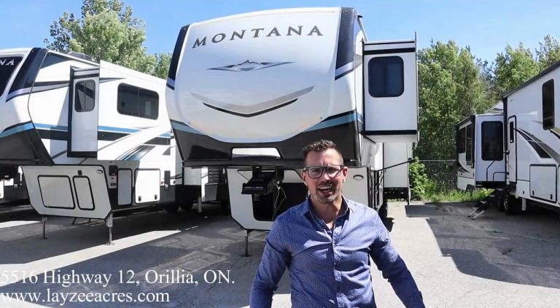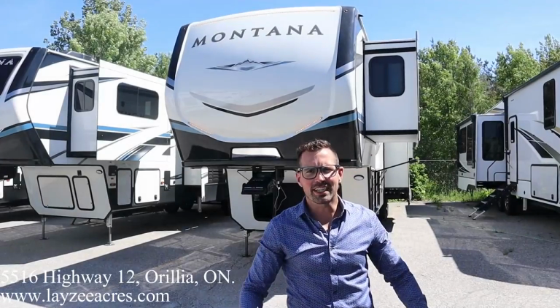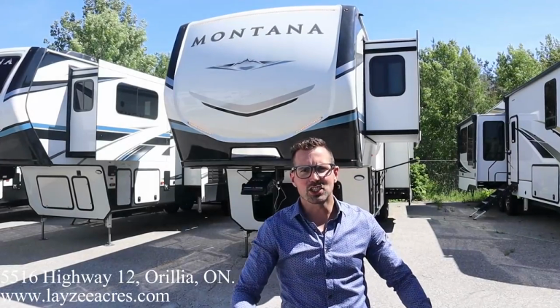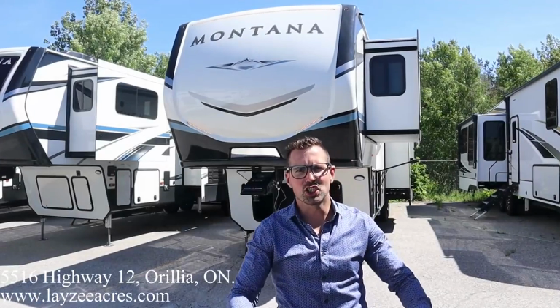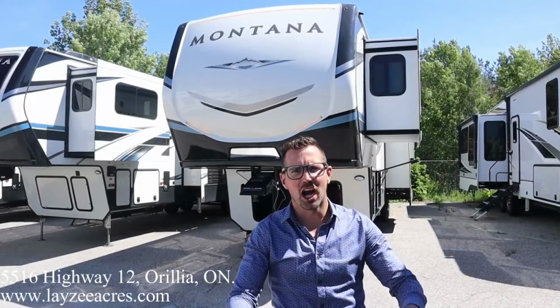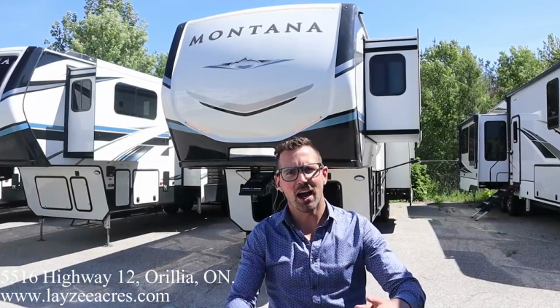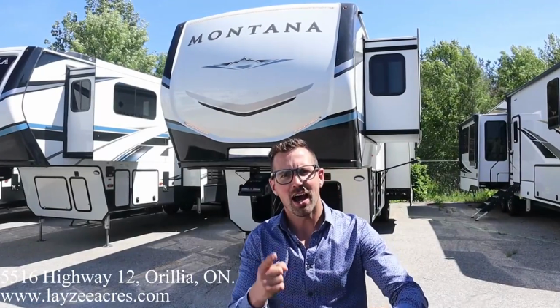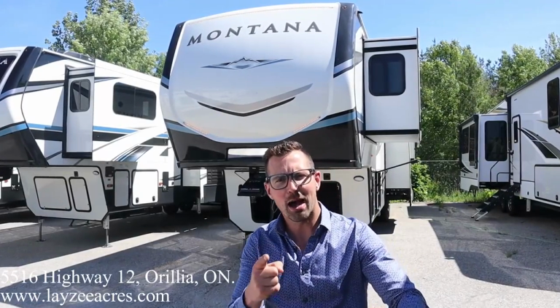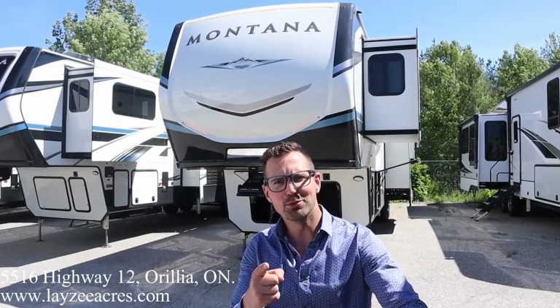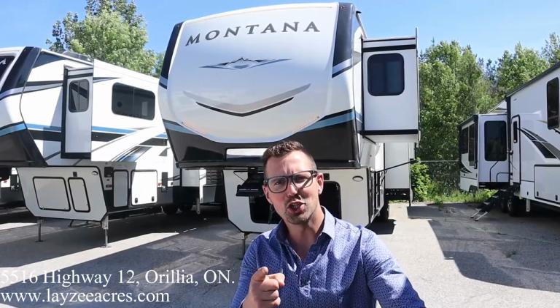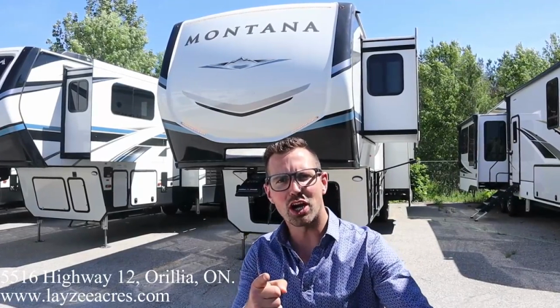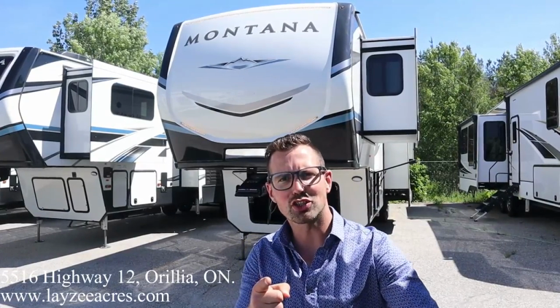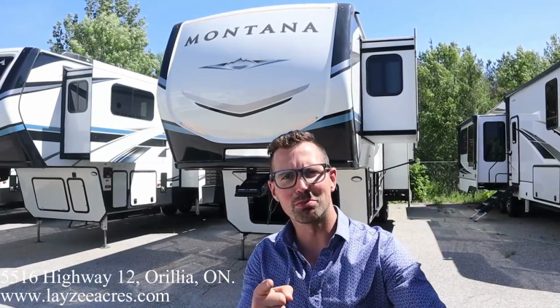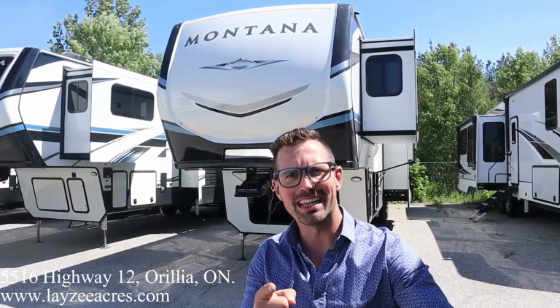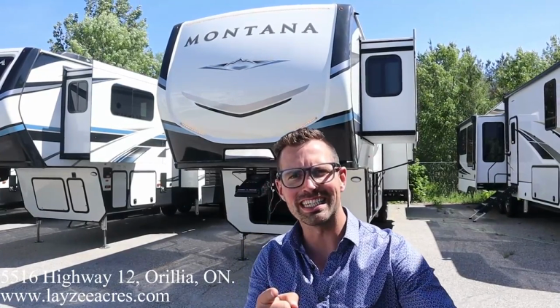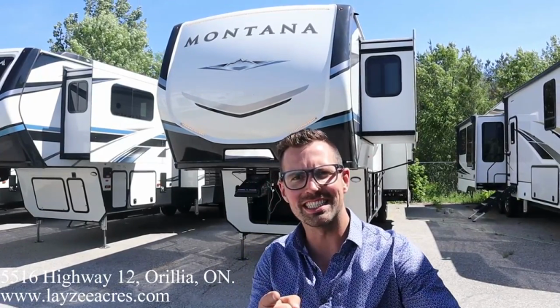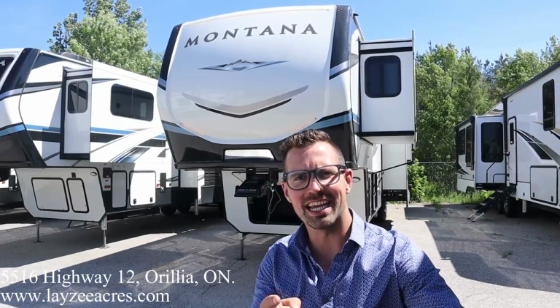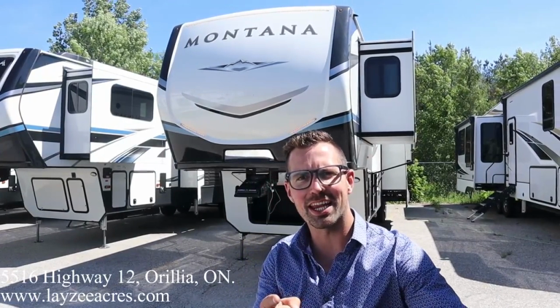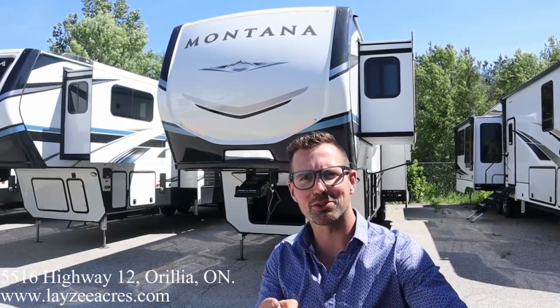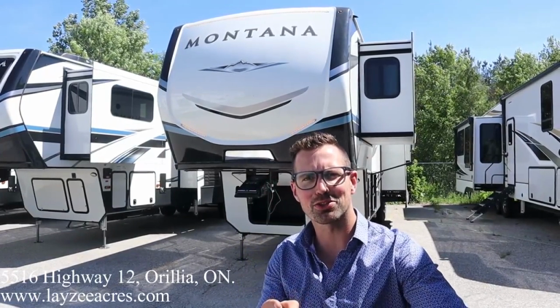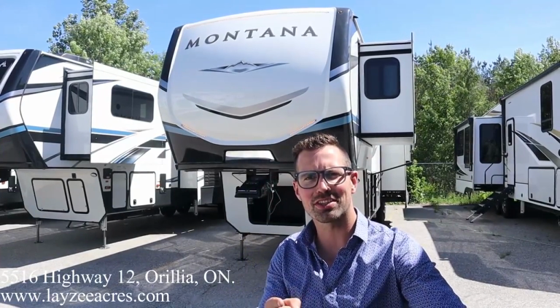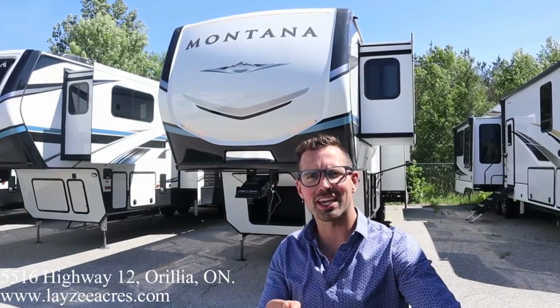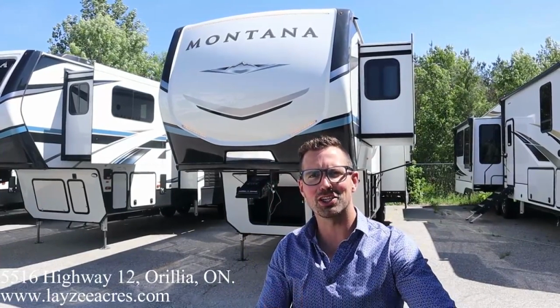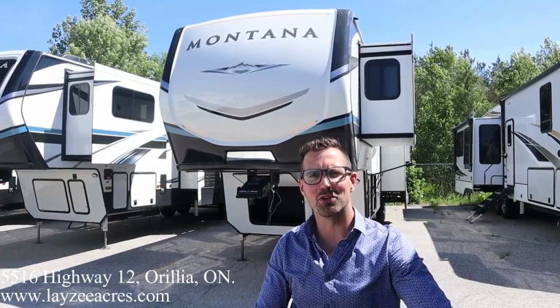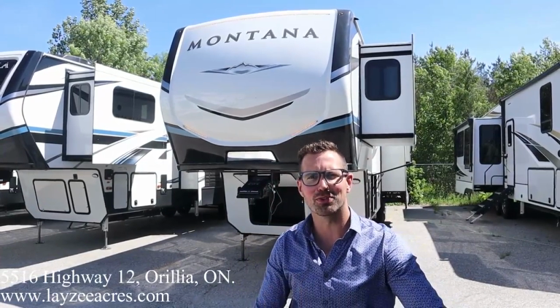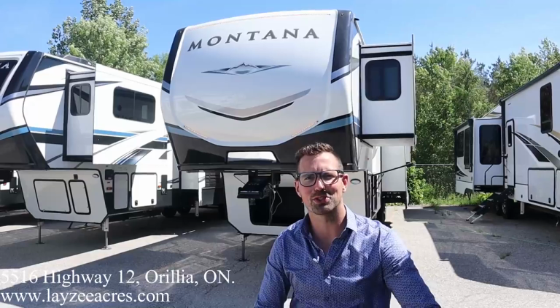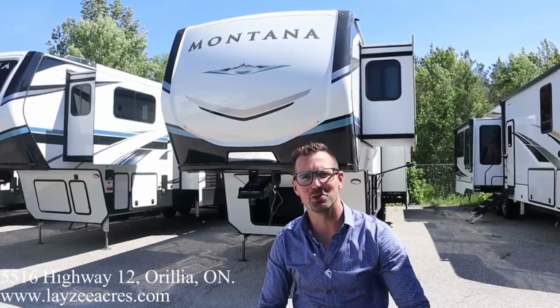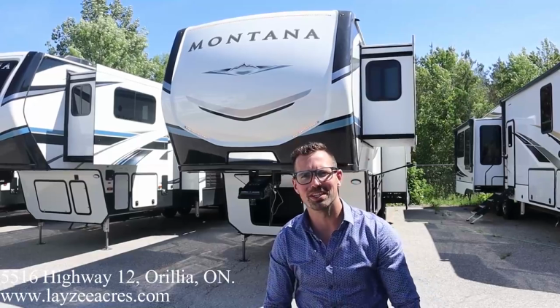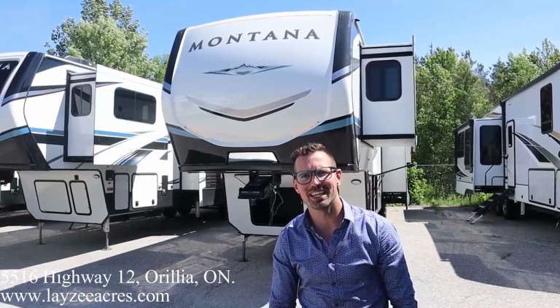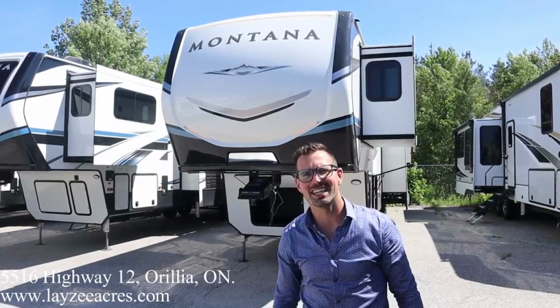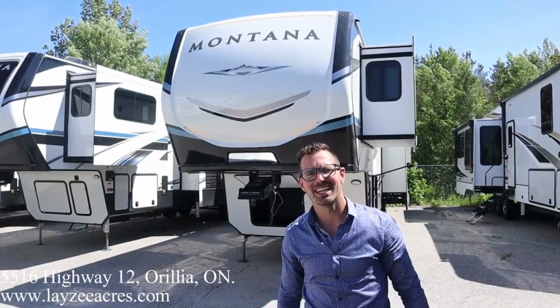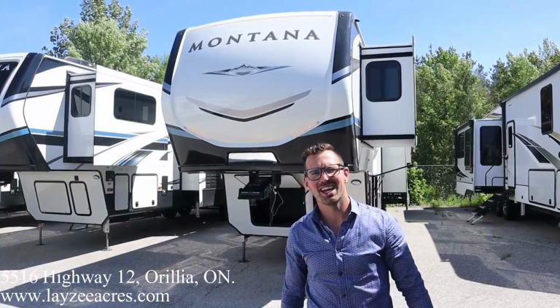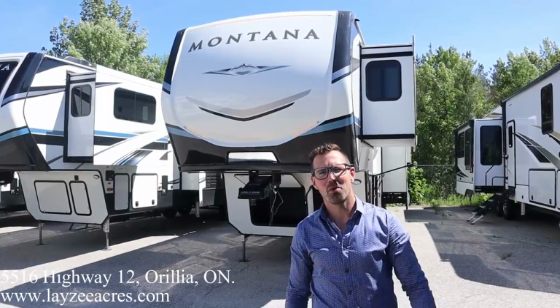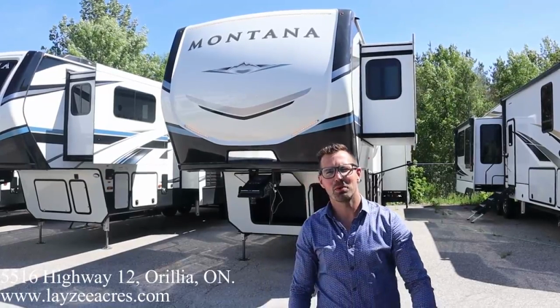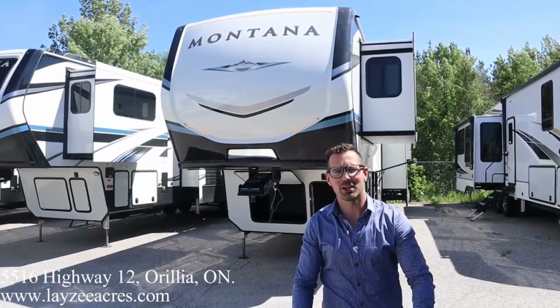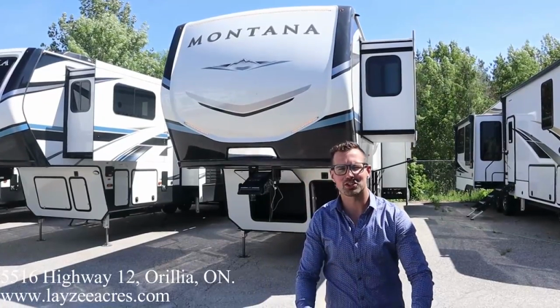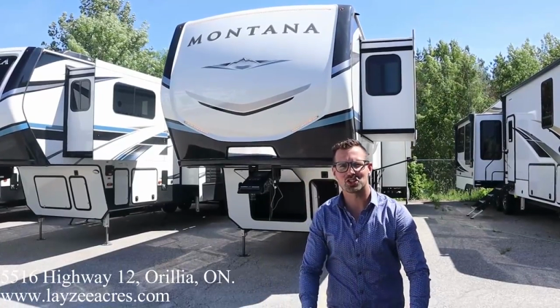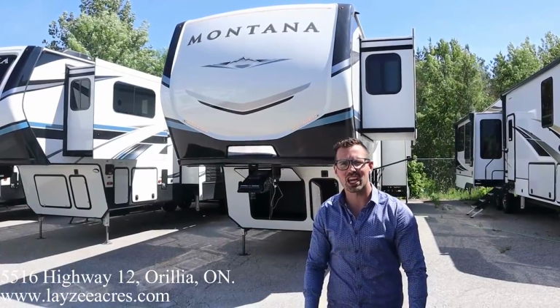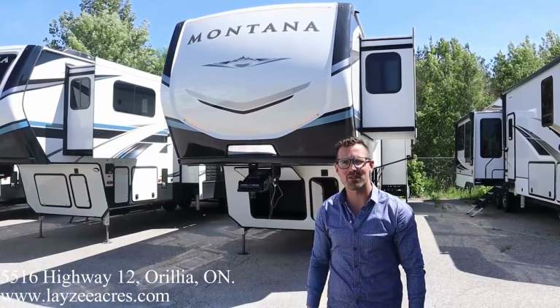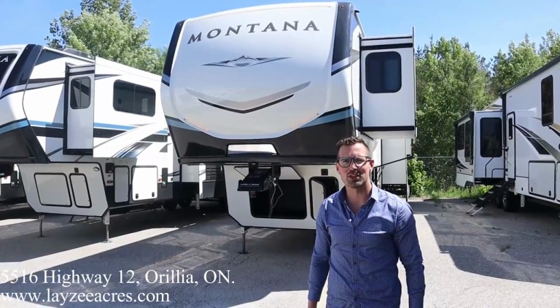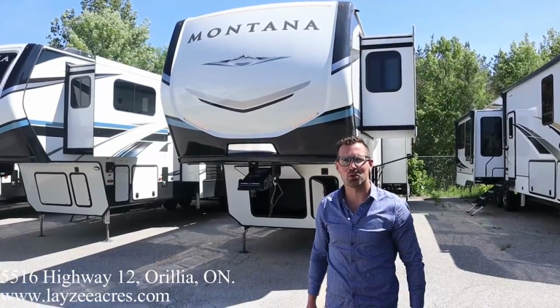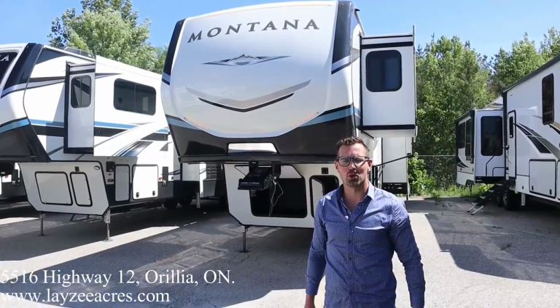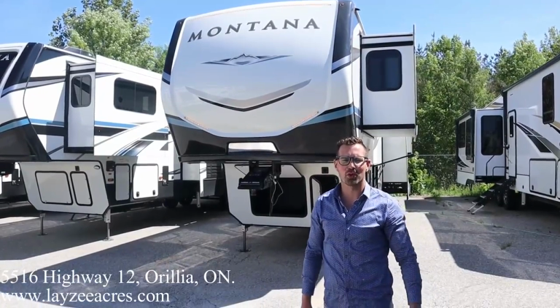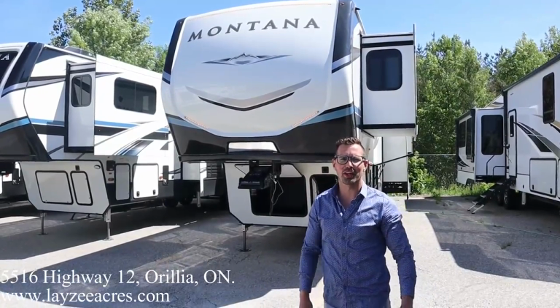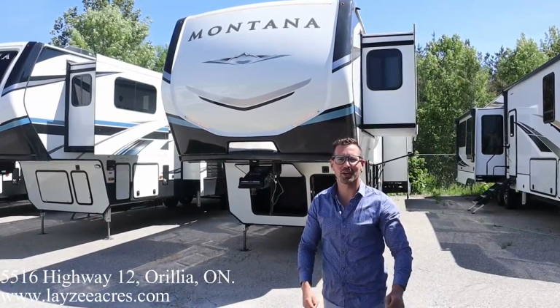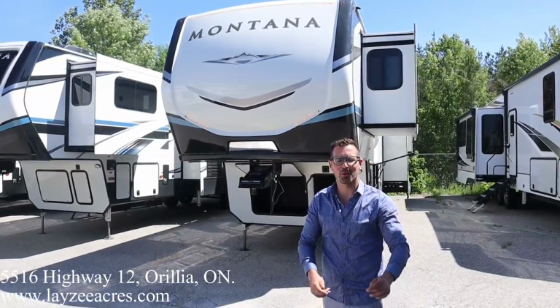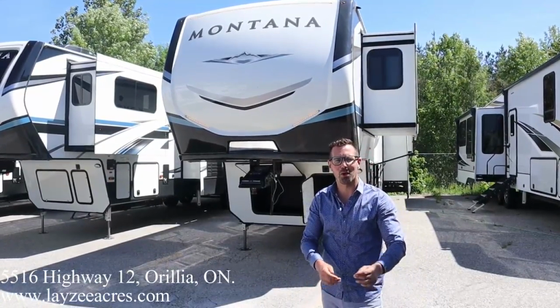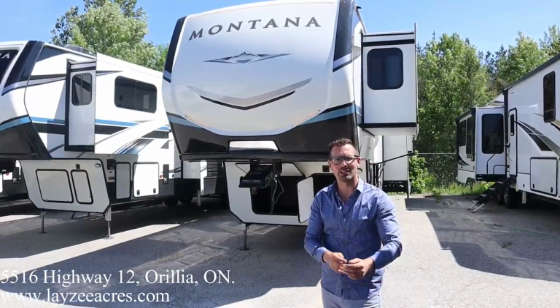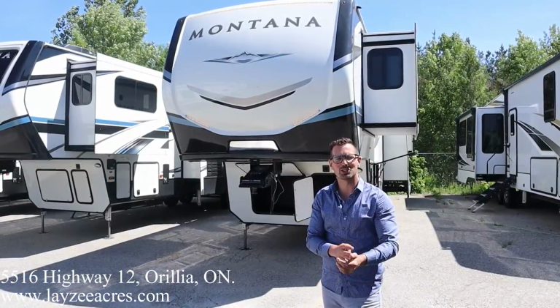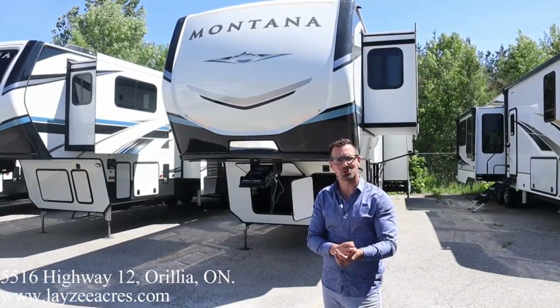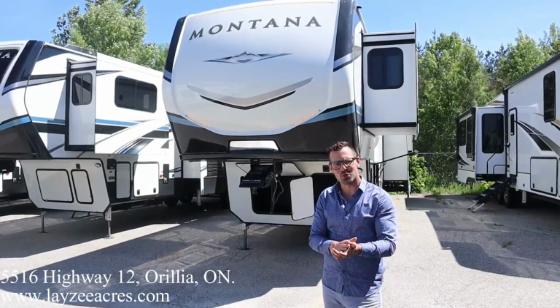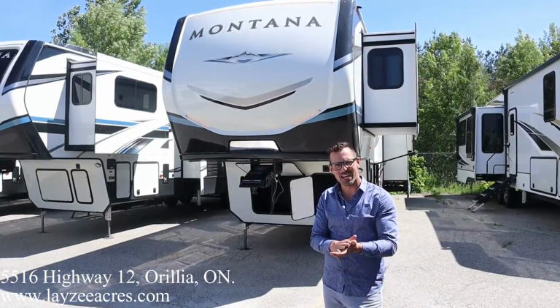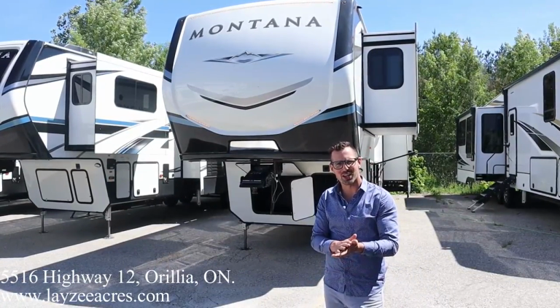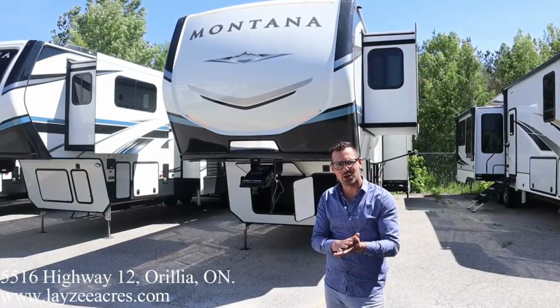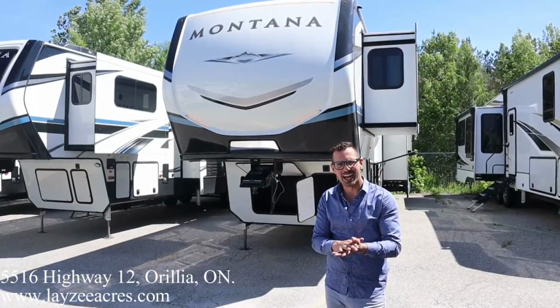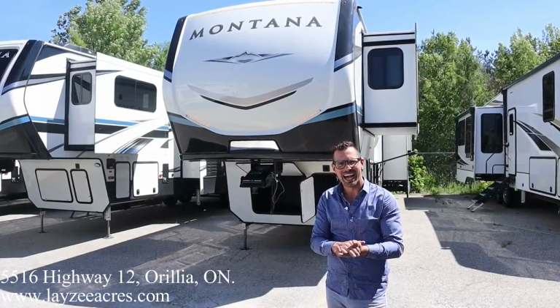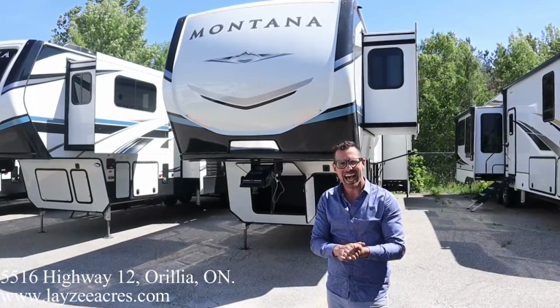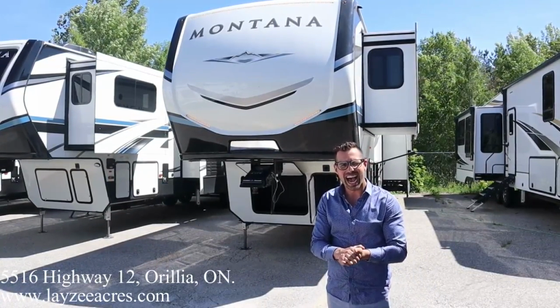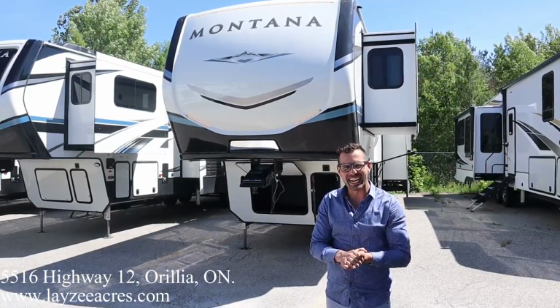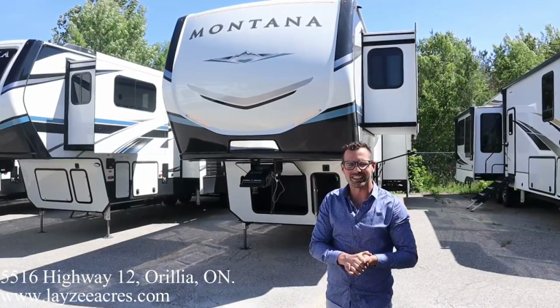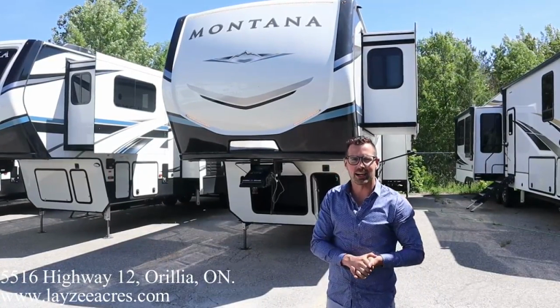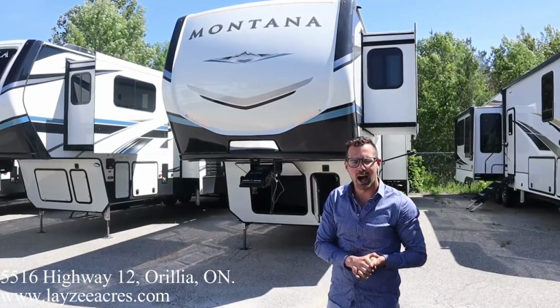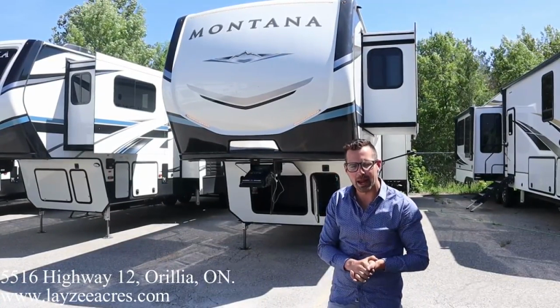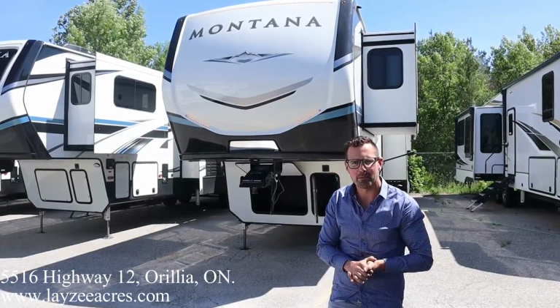Booyakasha! I'm Josh from Lazy Acres. Thank you for tuning in. We are saving the world here, one trailer at a time.